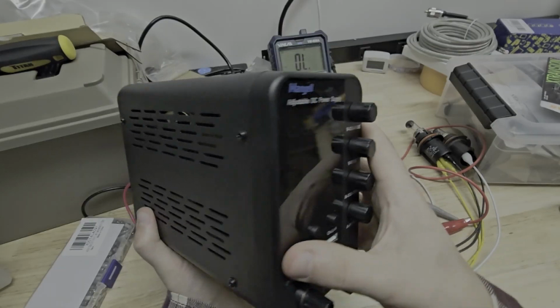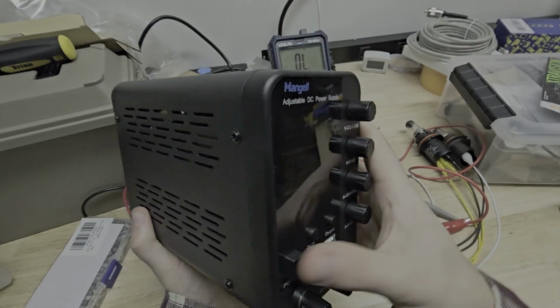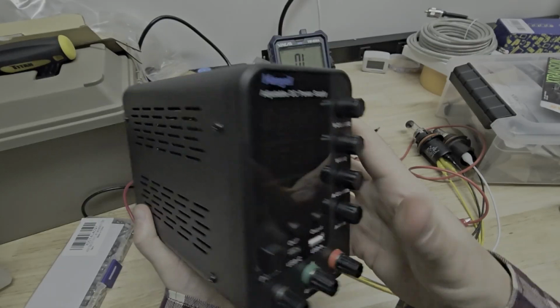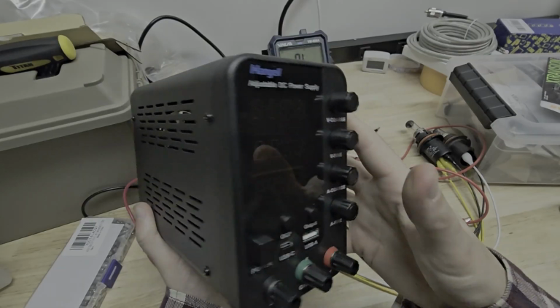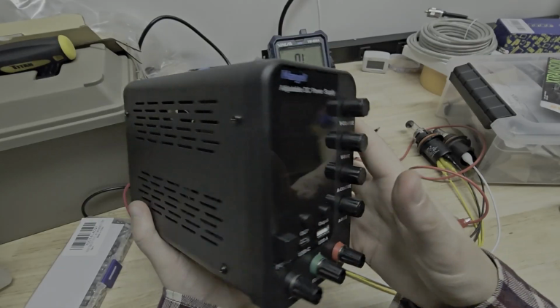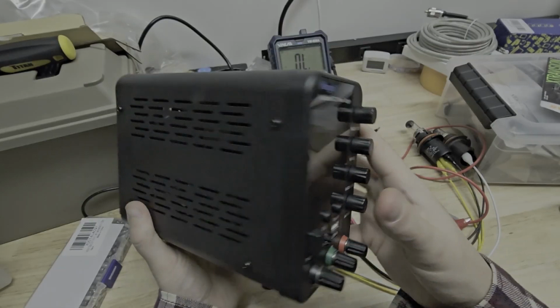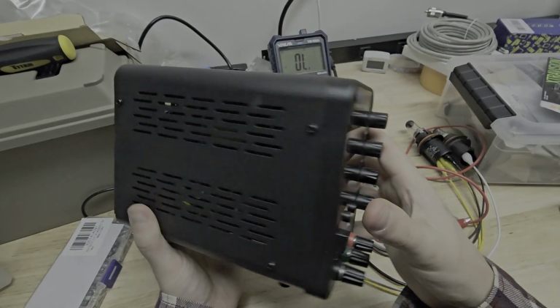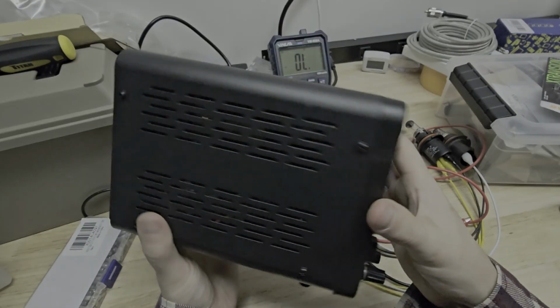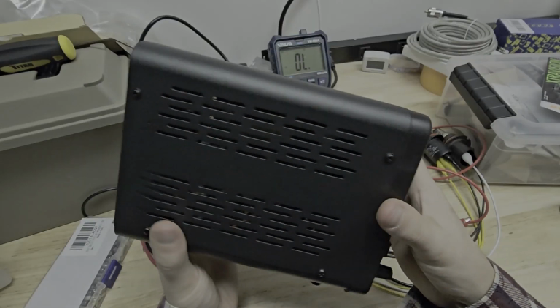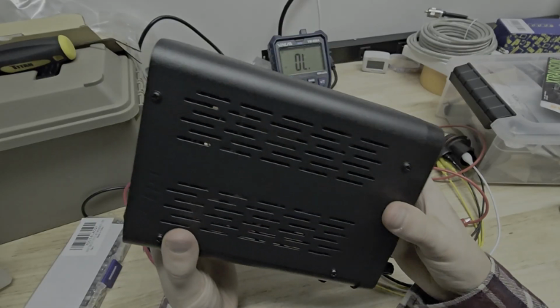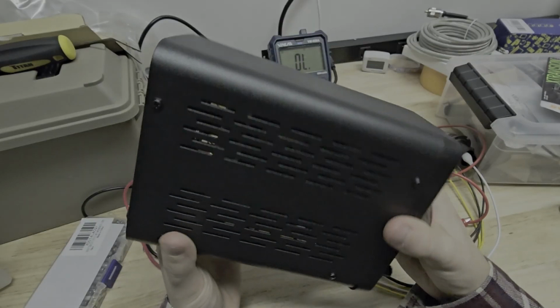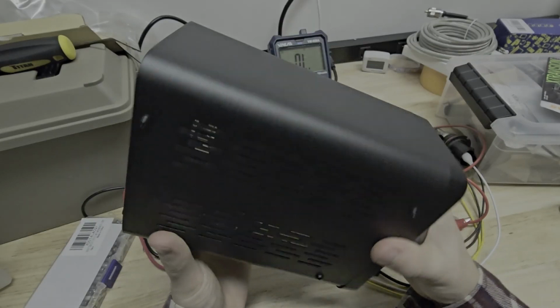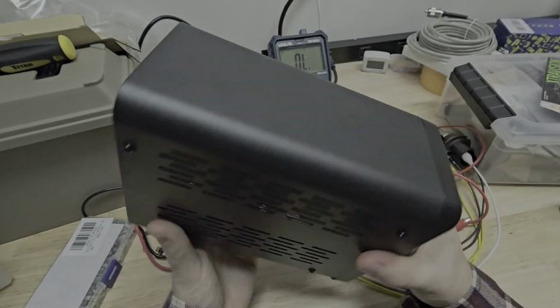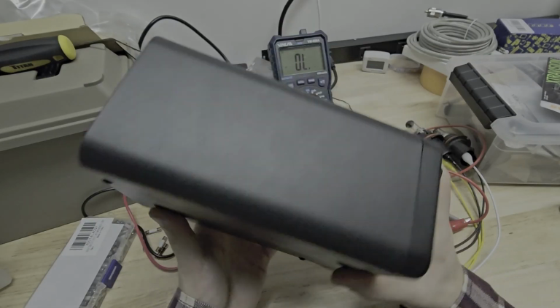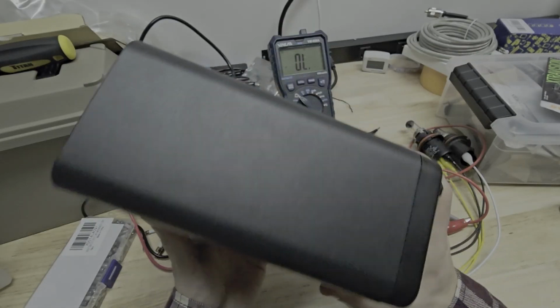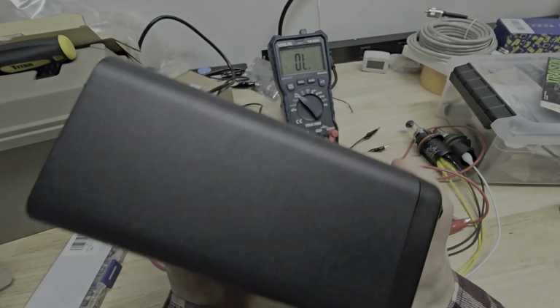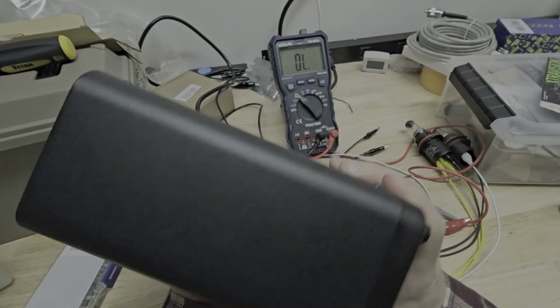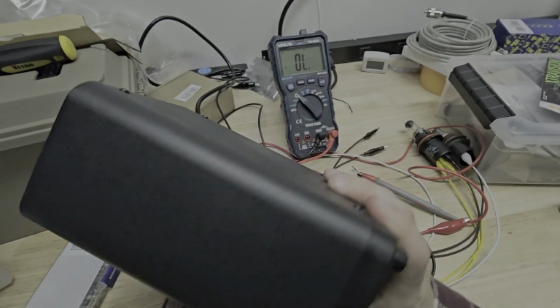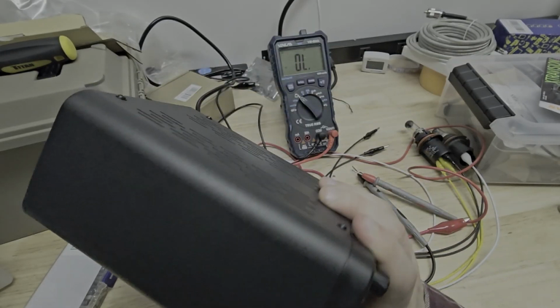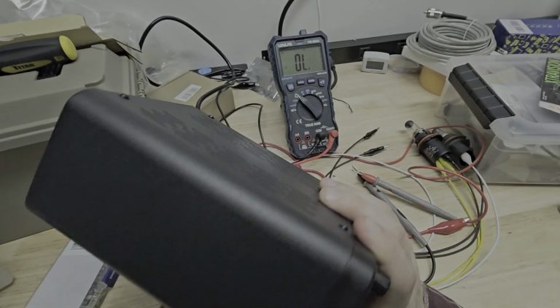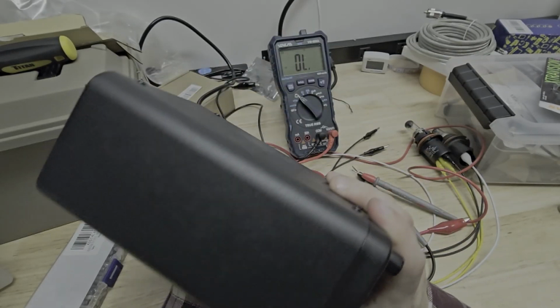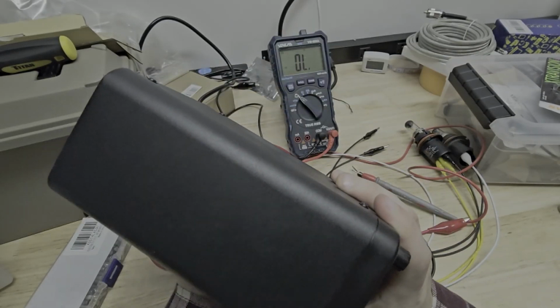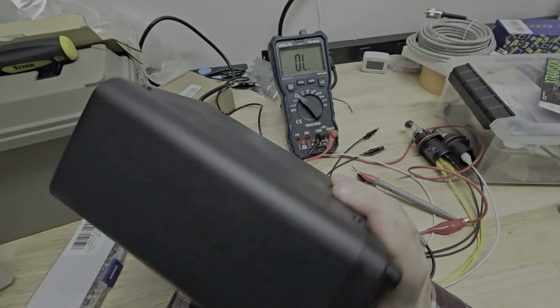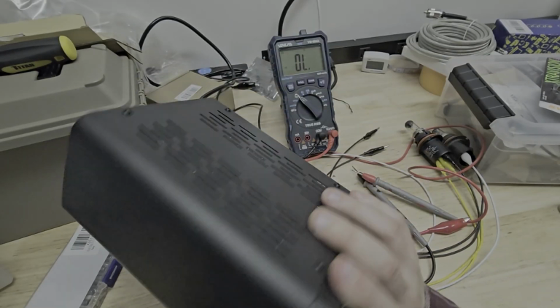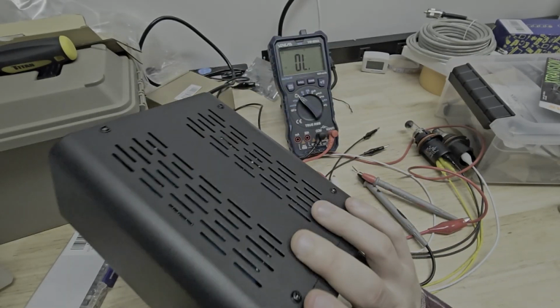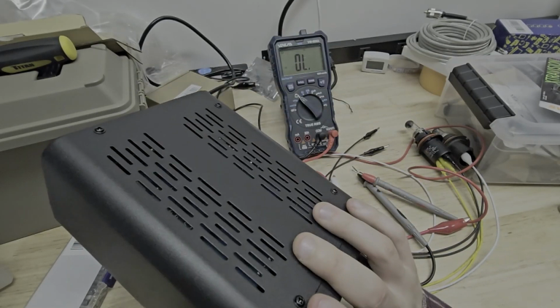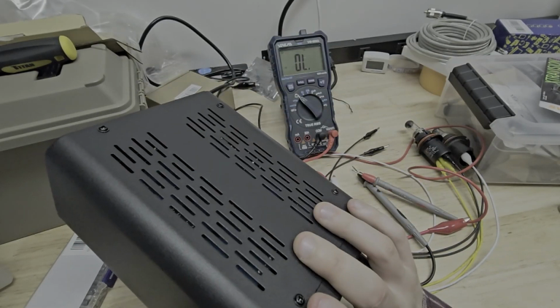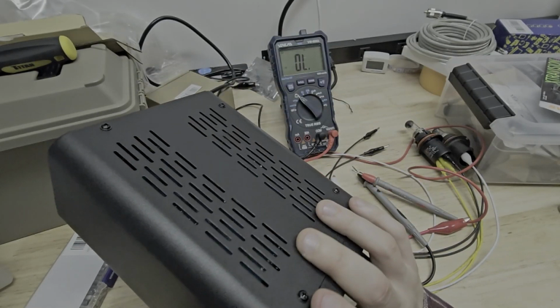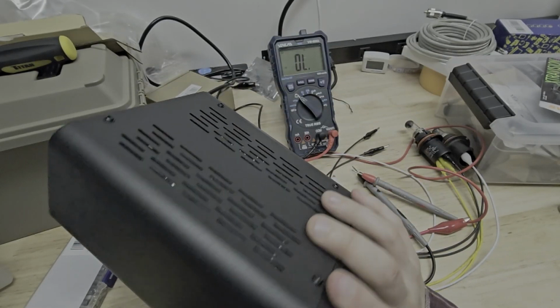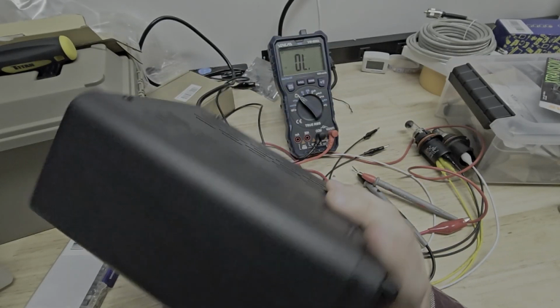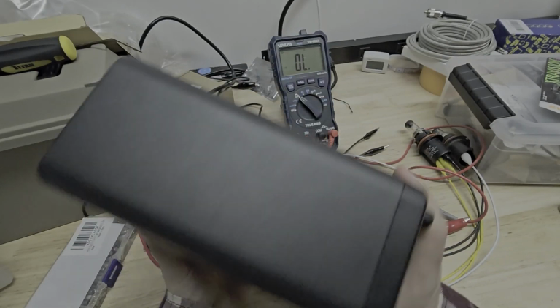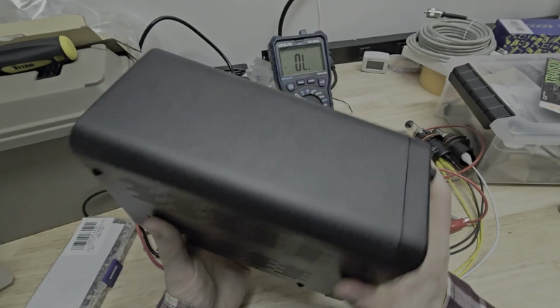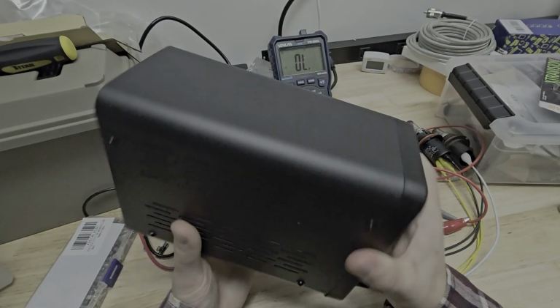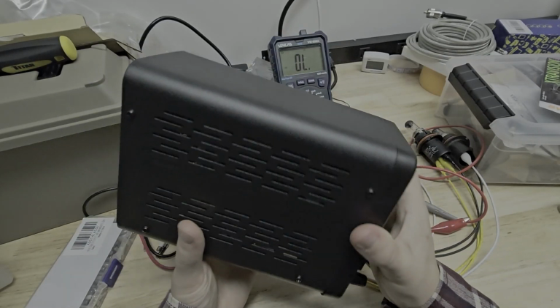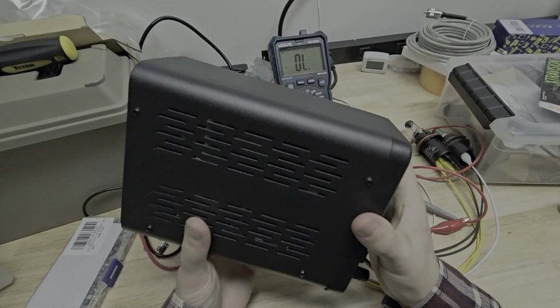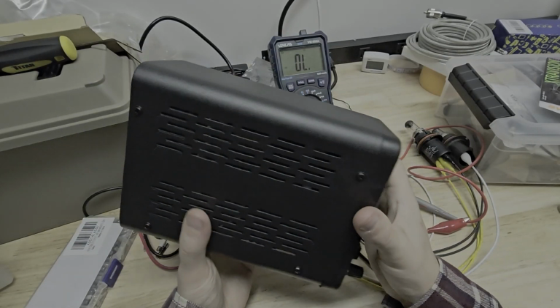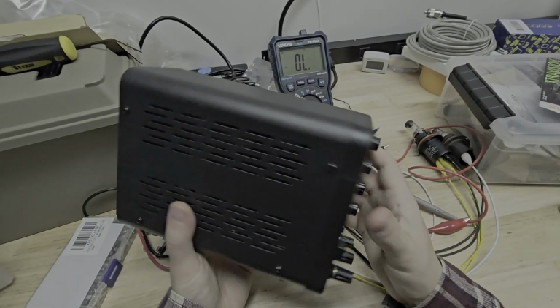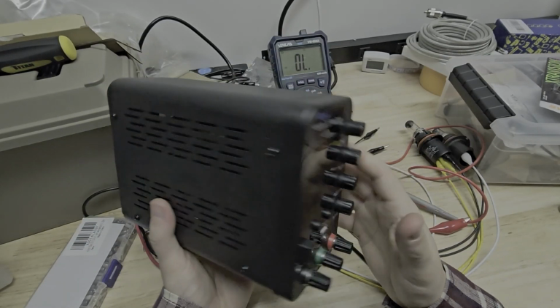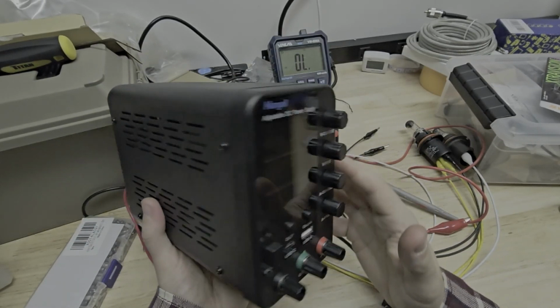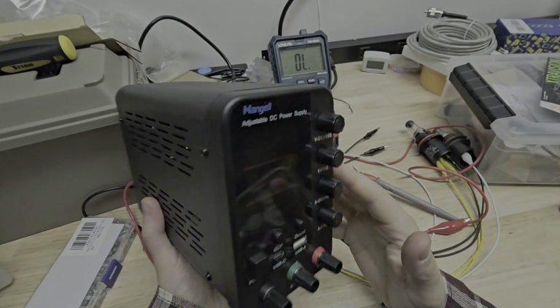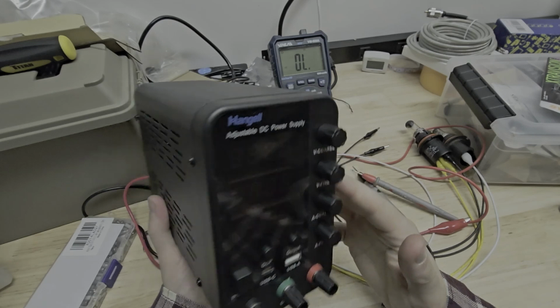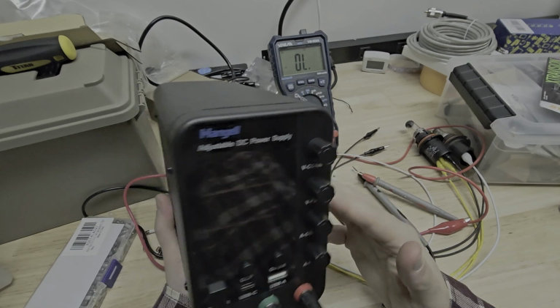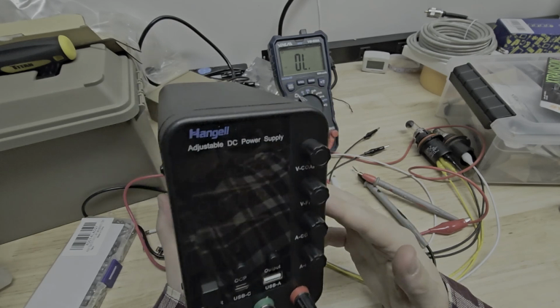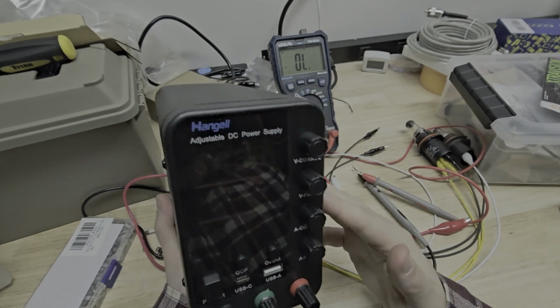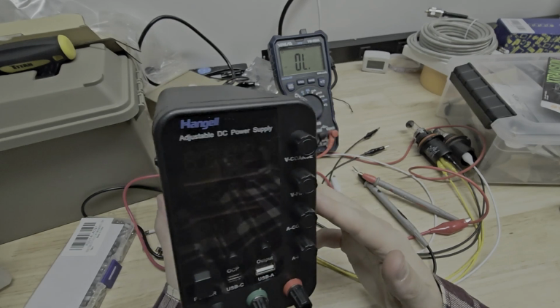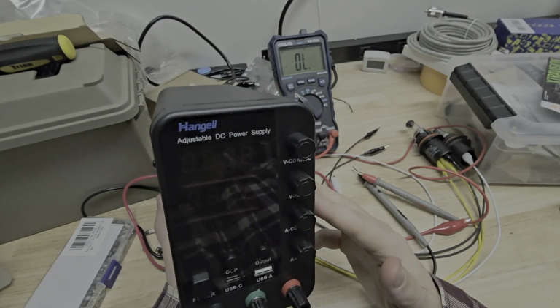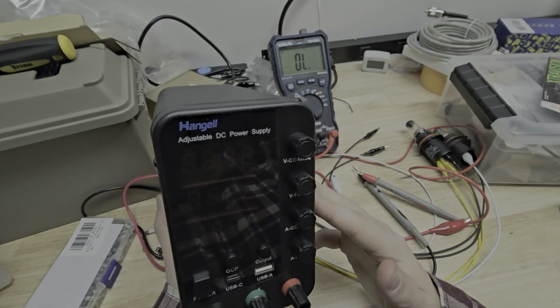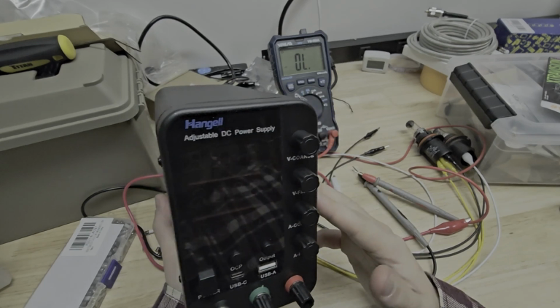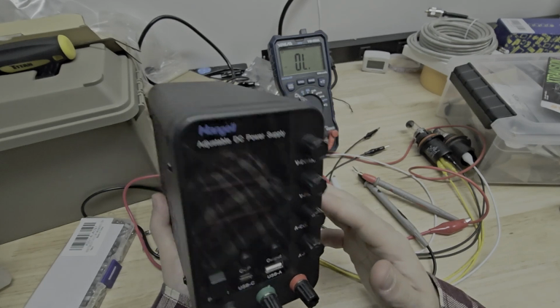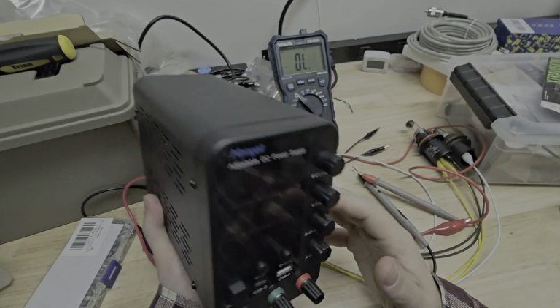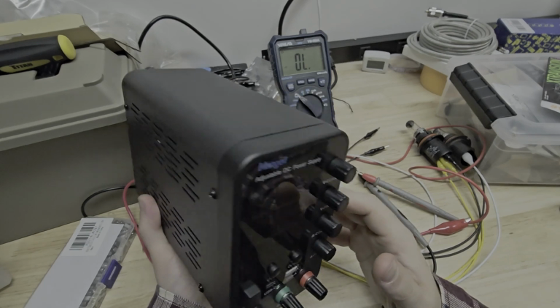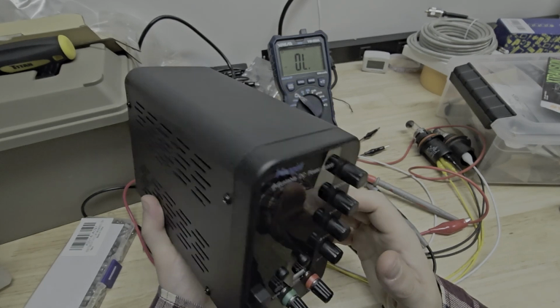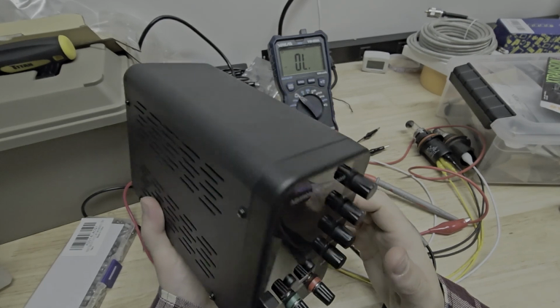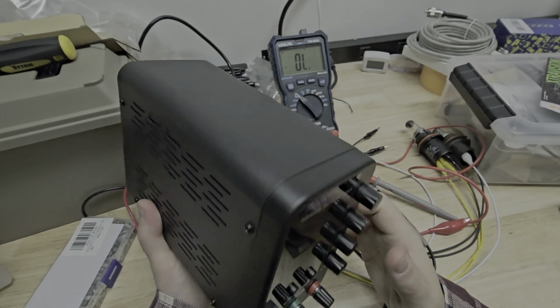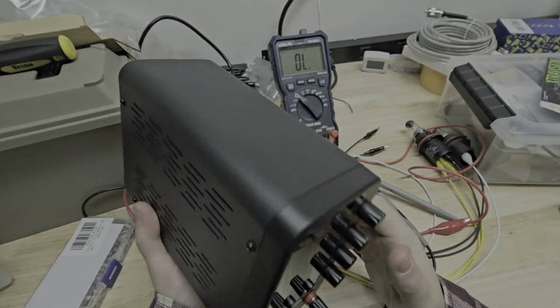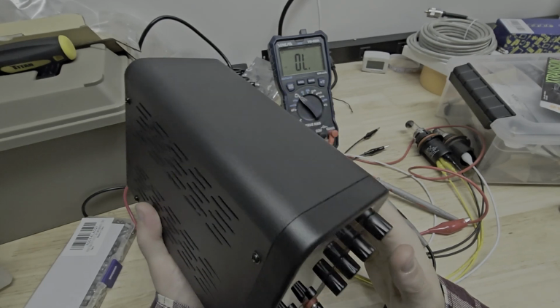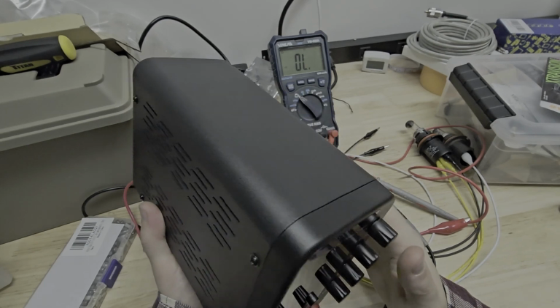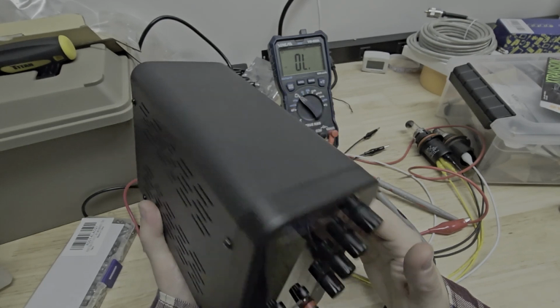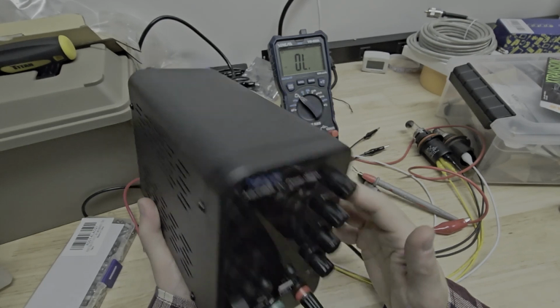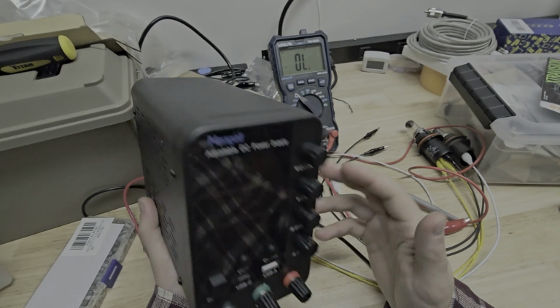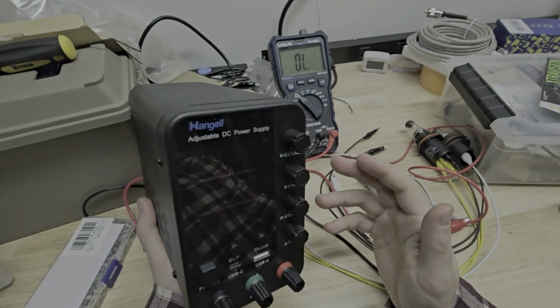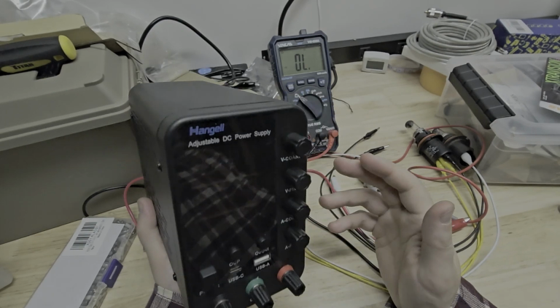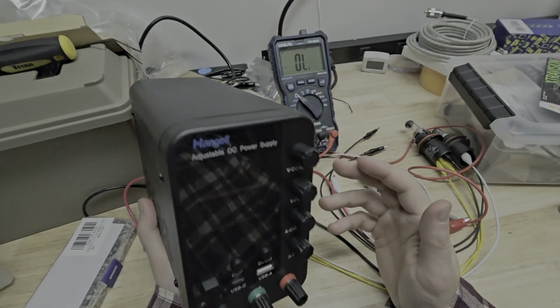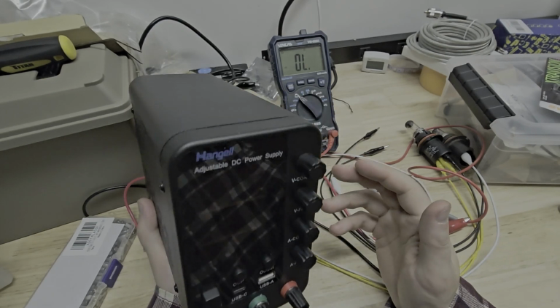That sucks, because I kind of liked it. It was working well, but now it's junk.